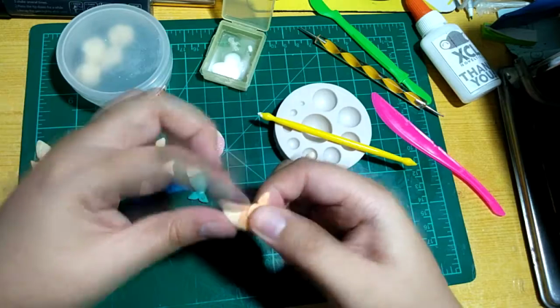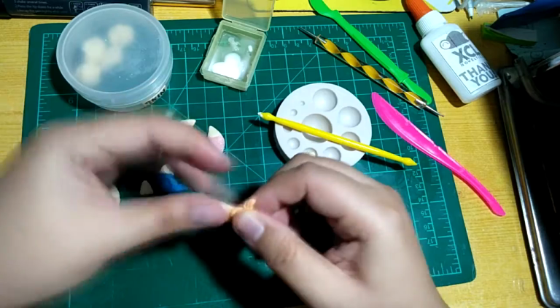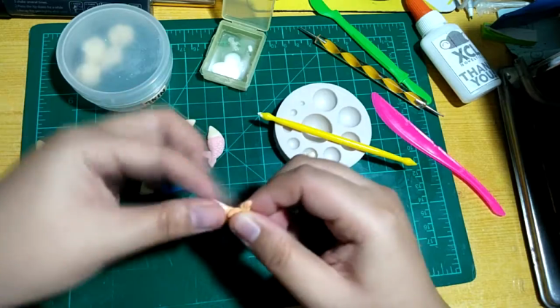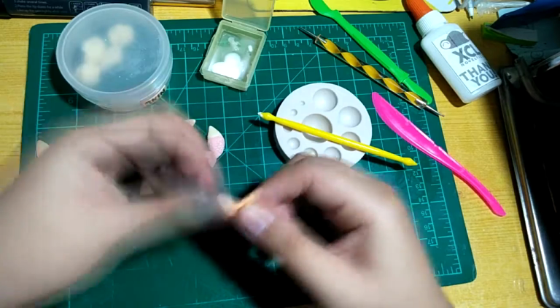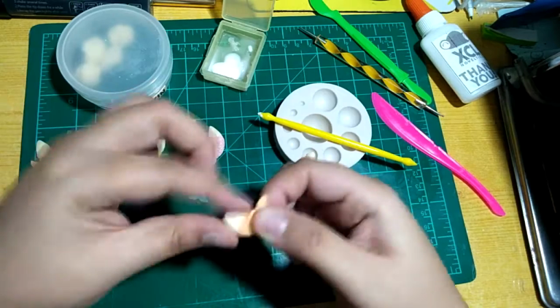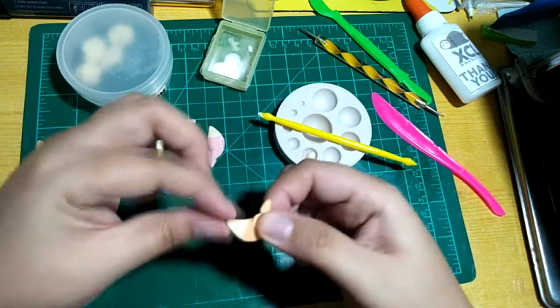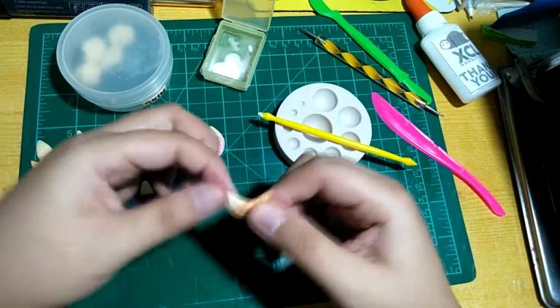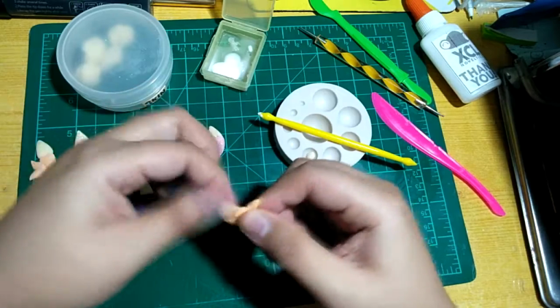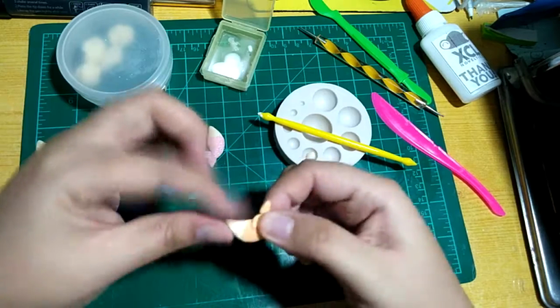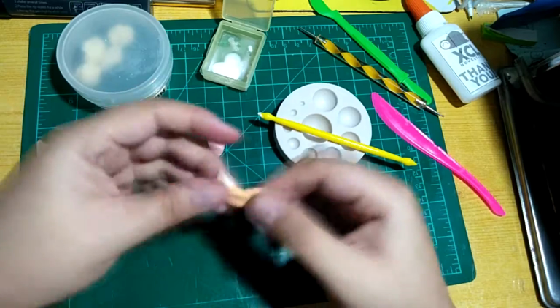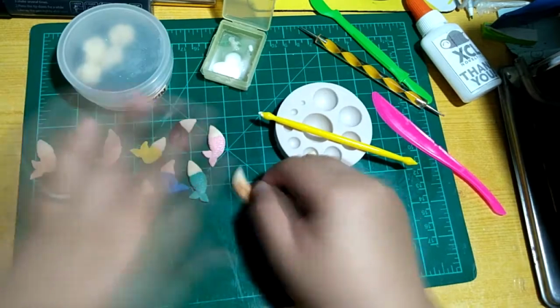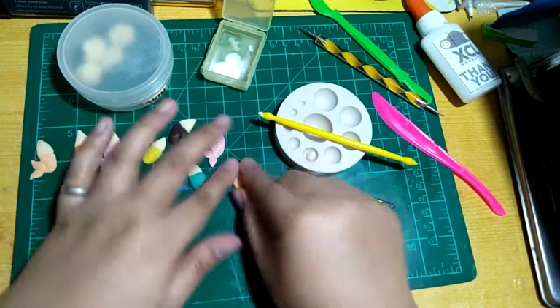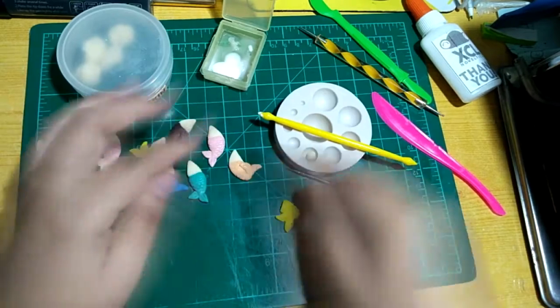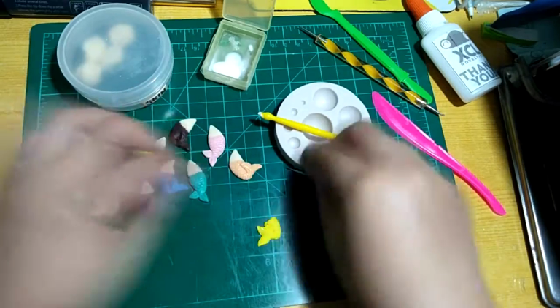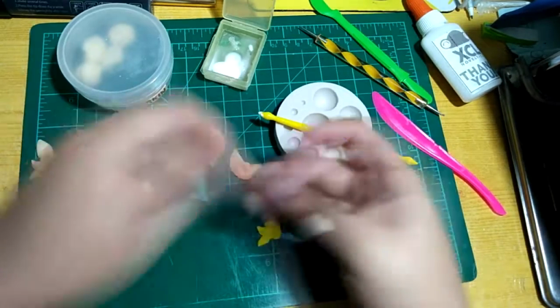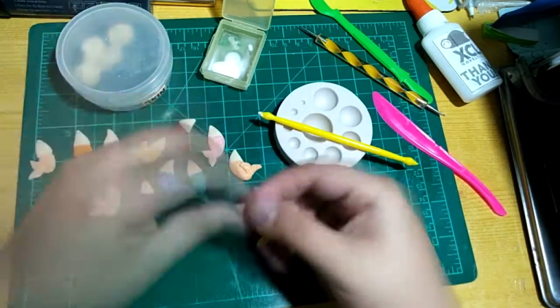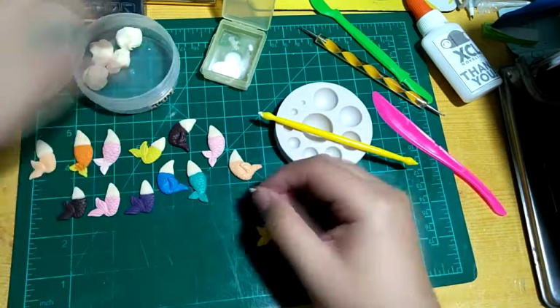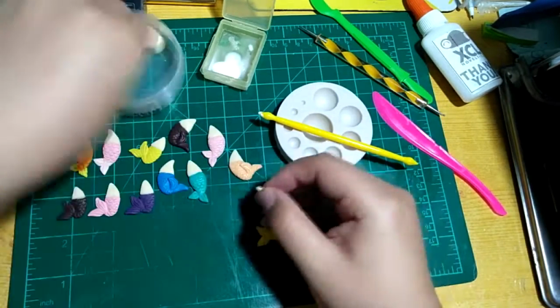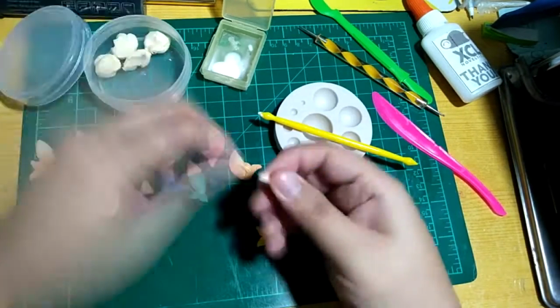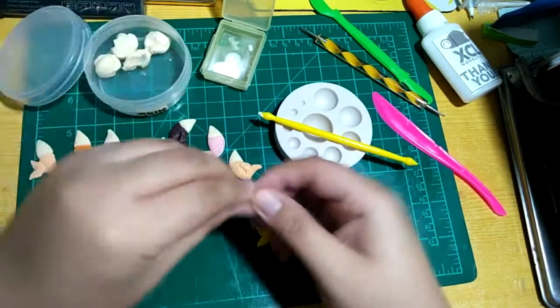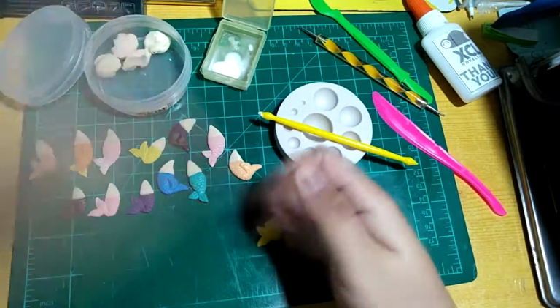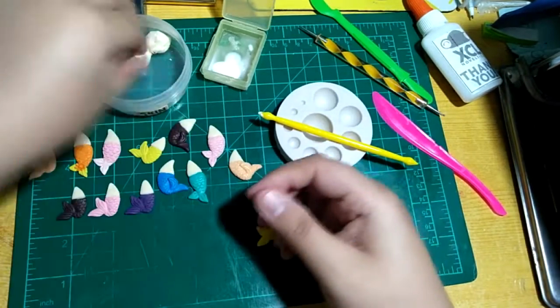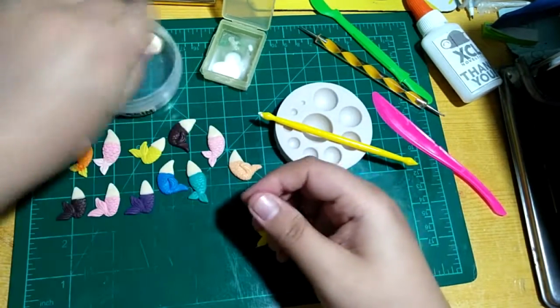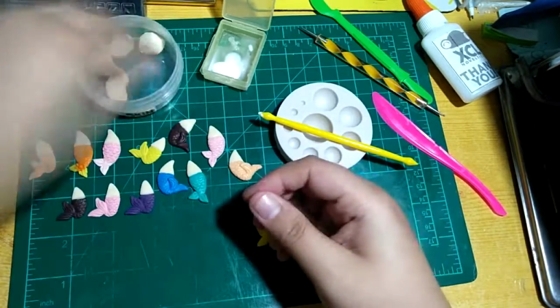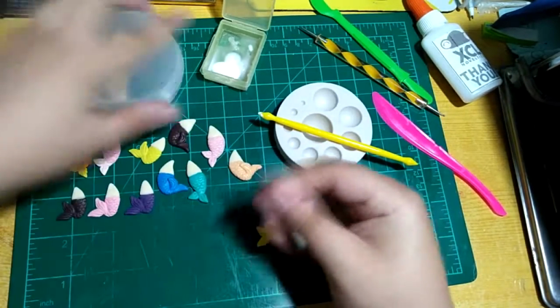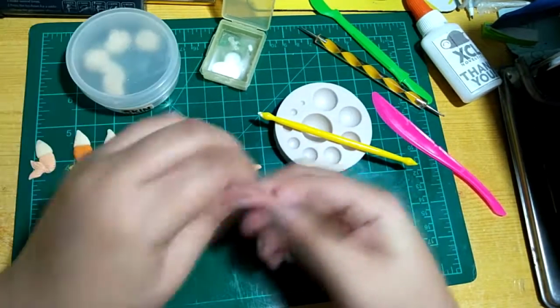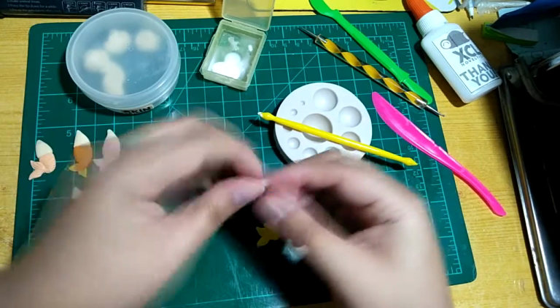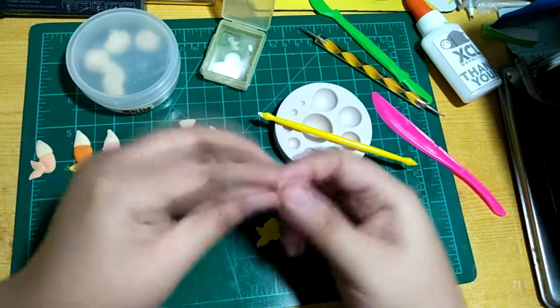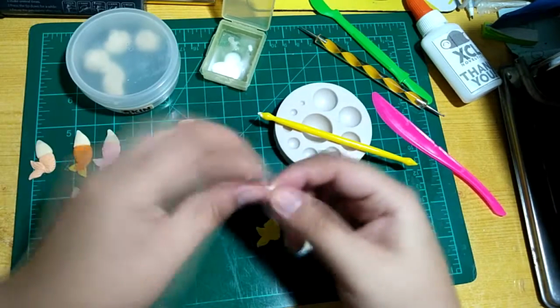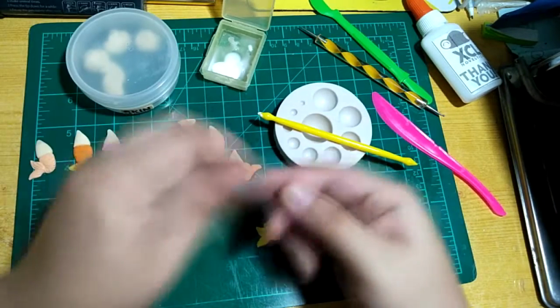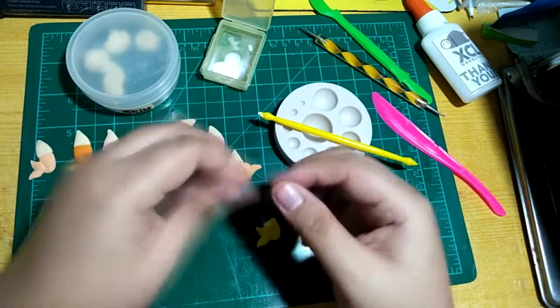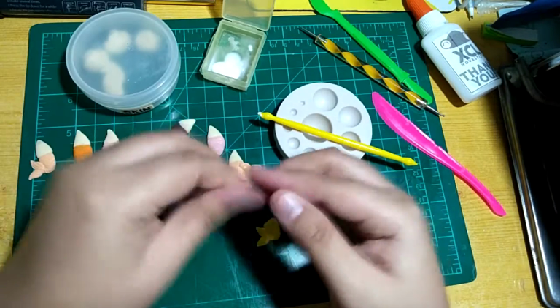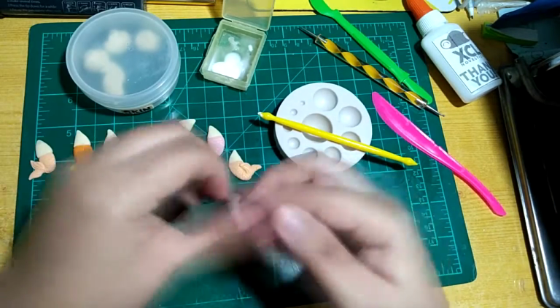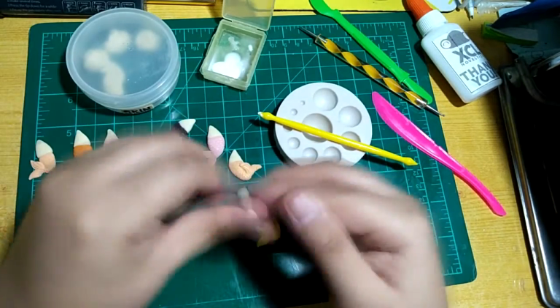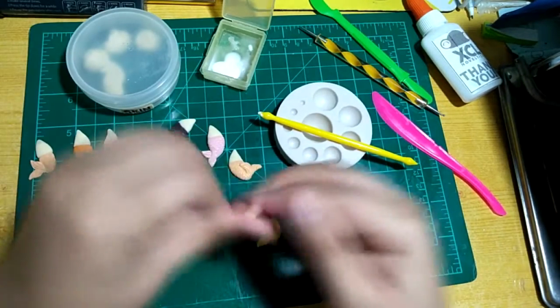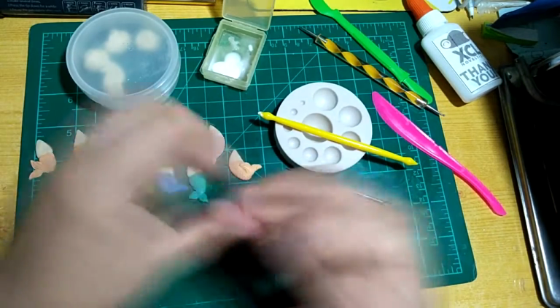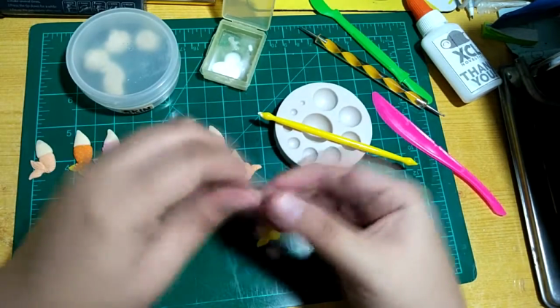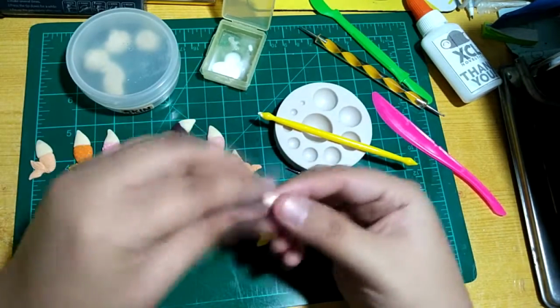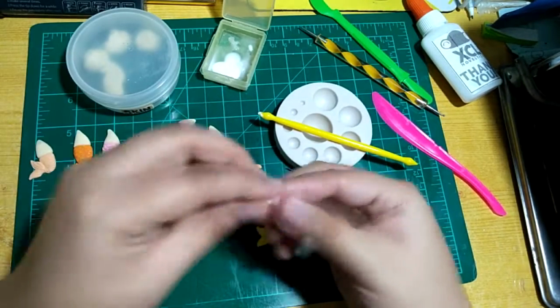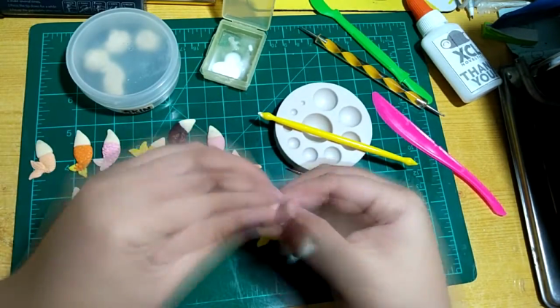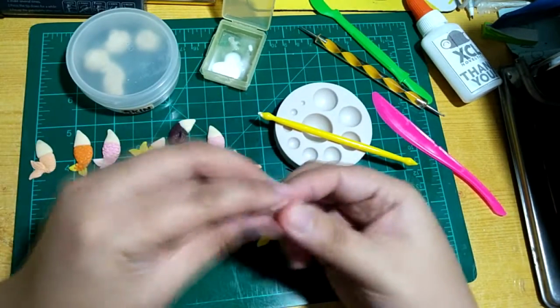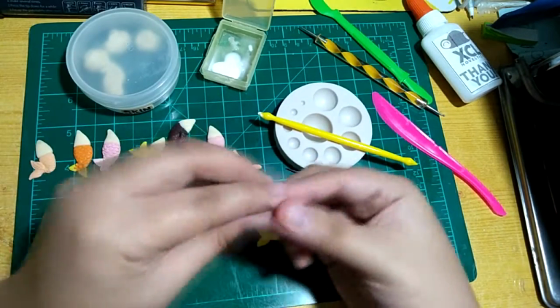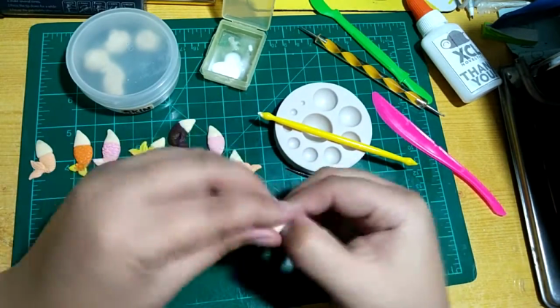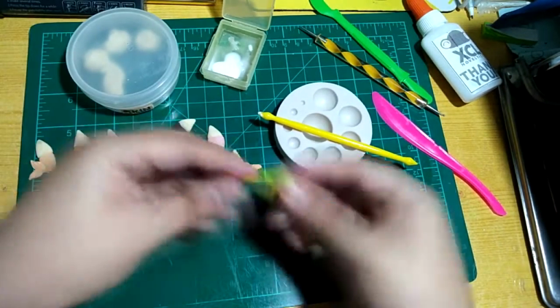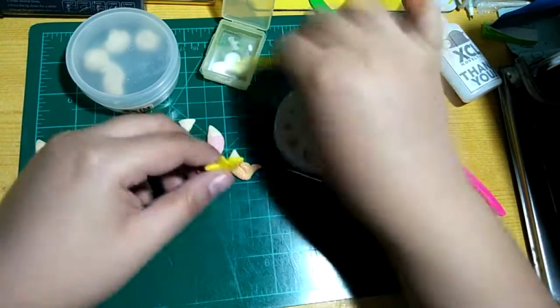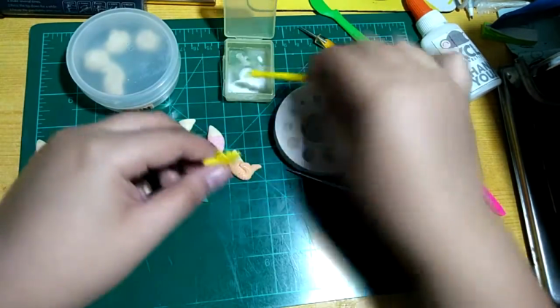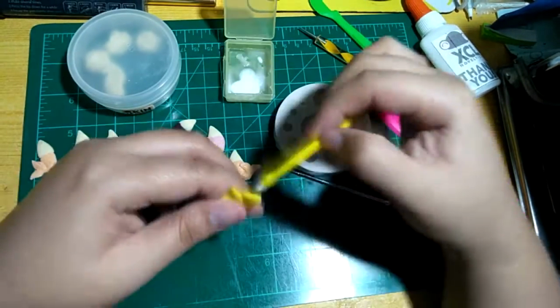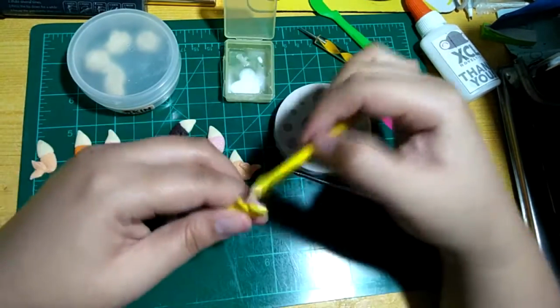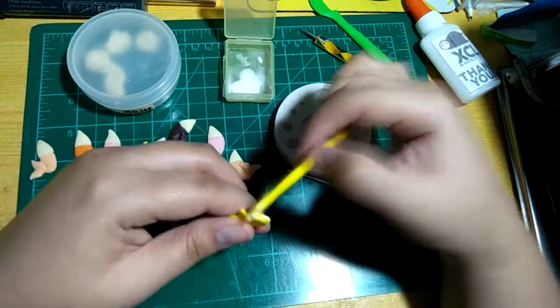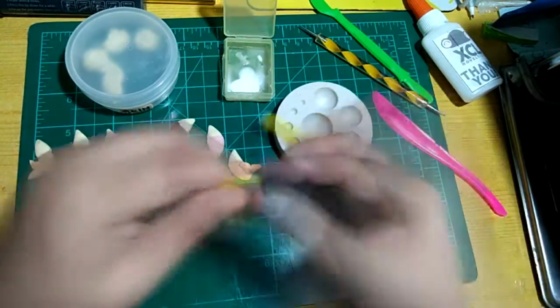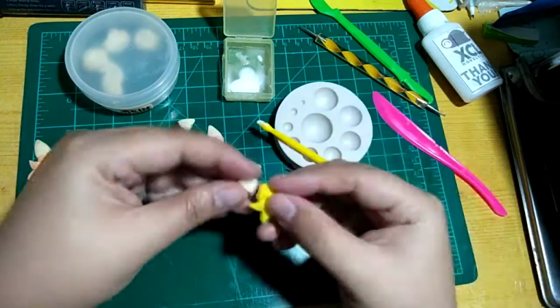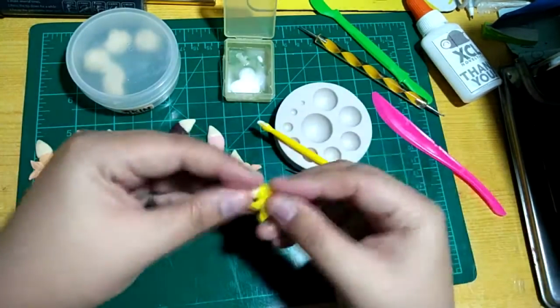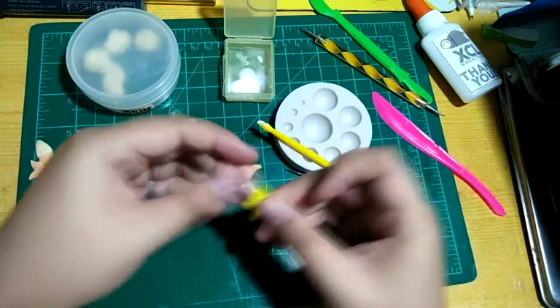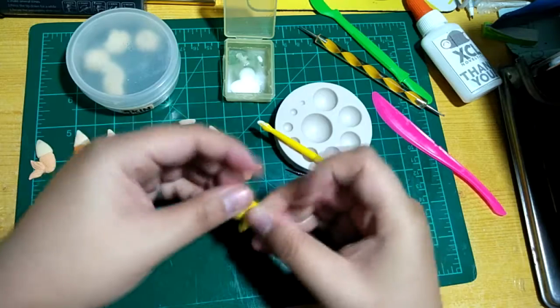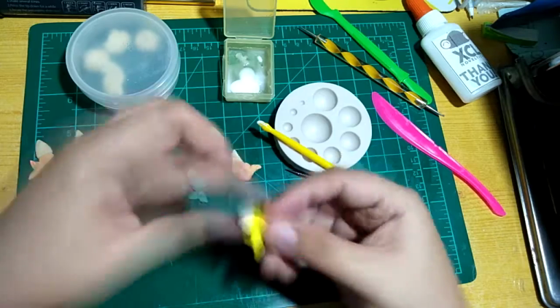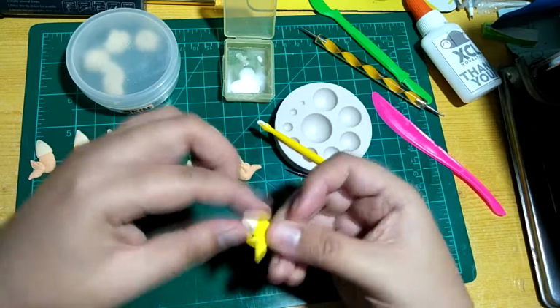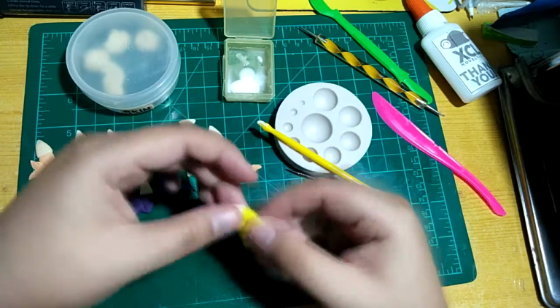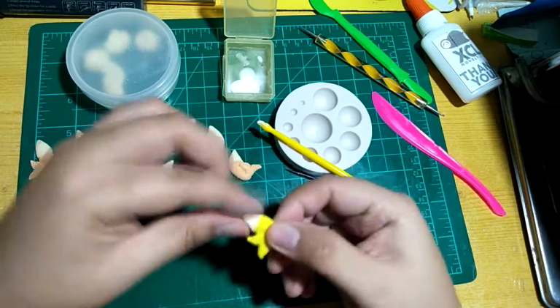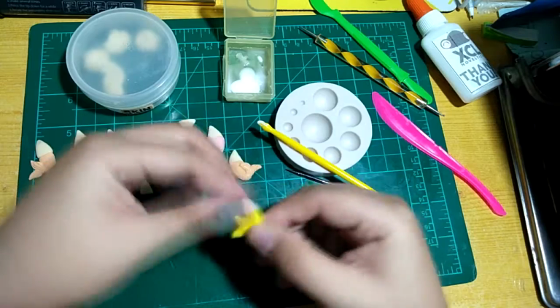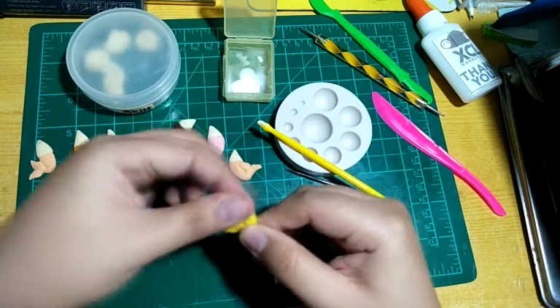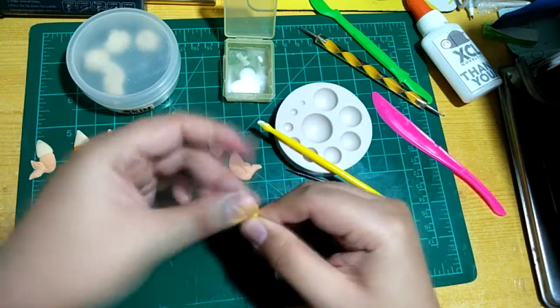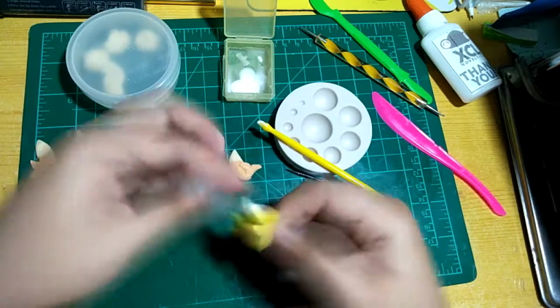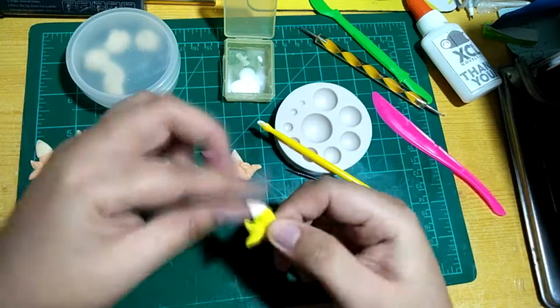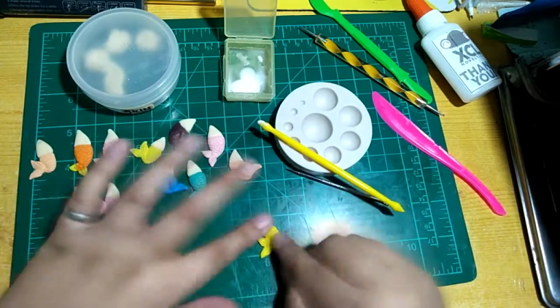I also made some mermaids for the trade, since I just watched The Little Mermaid for the 11th time this year.